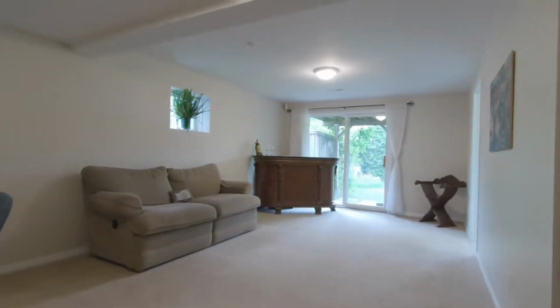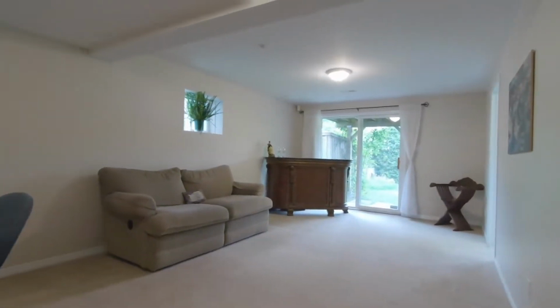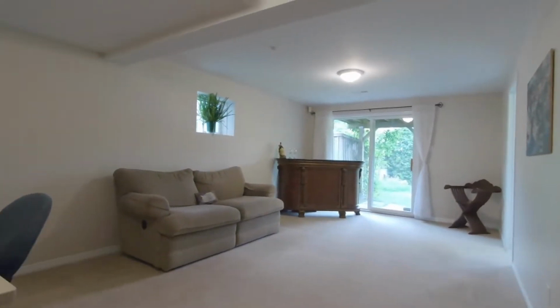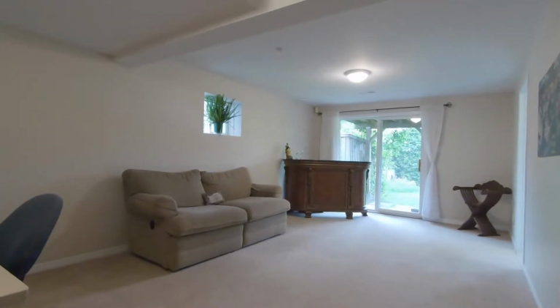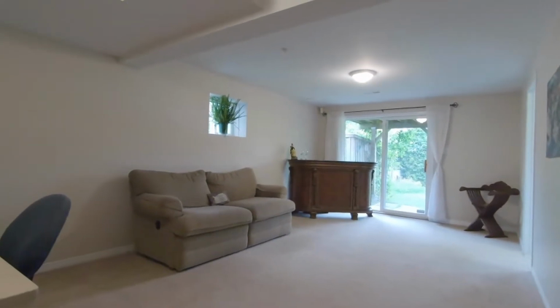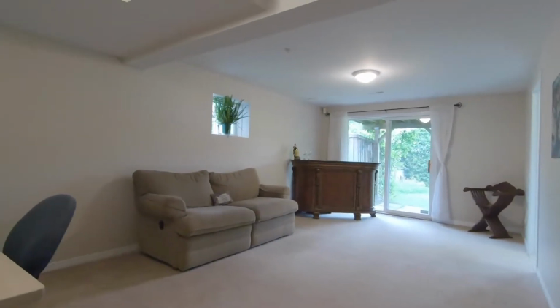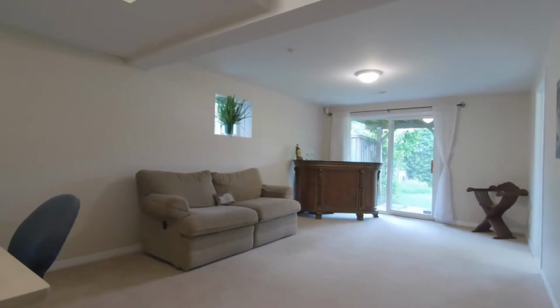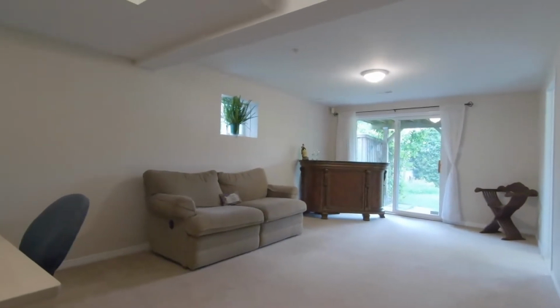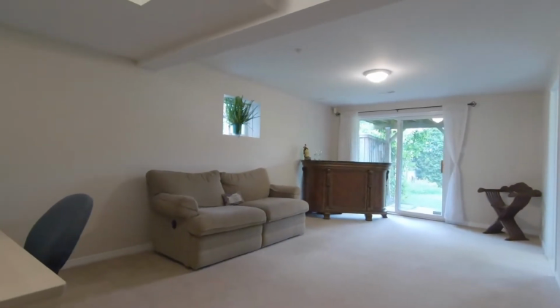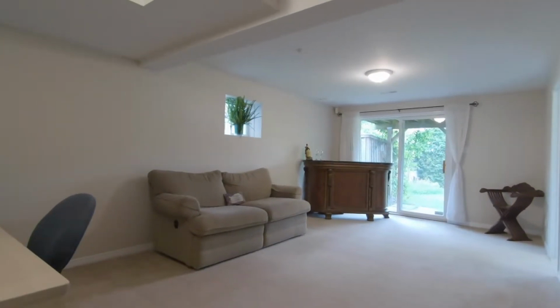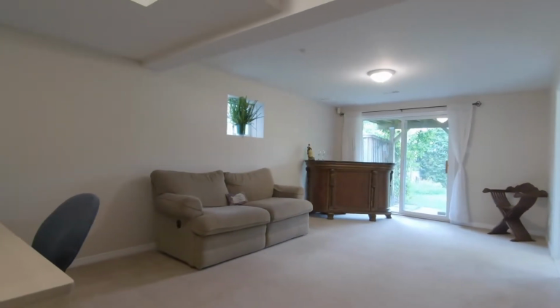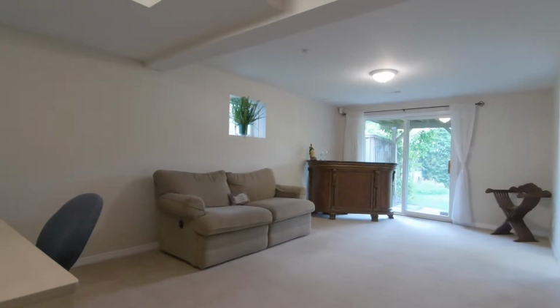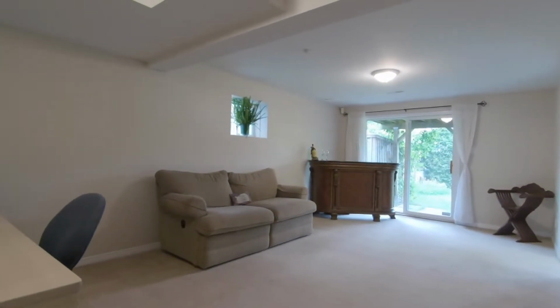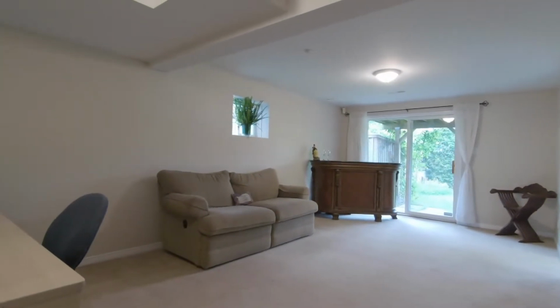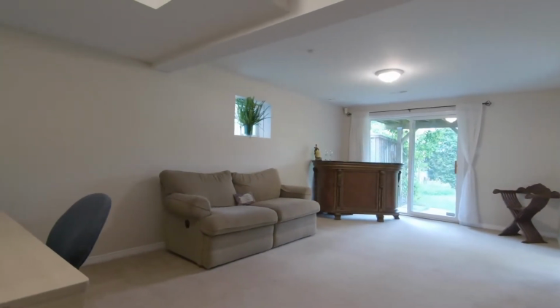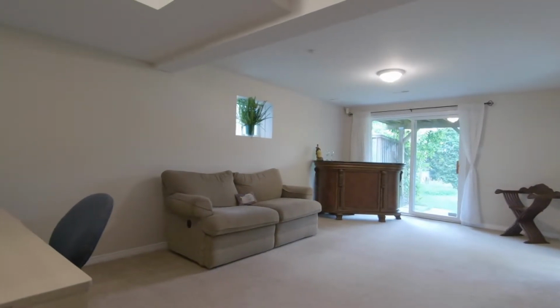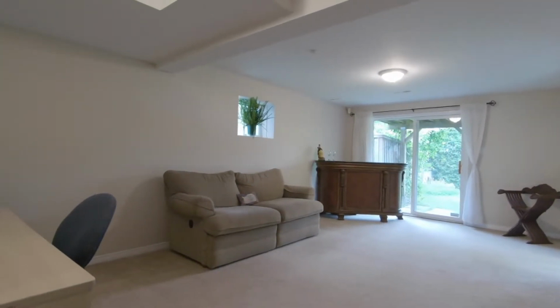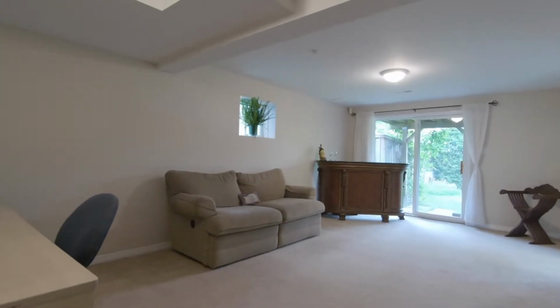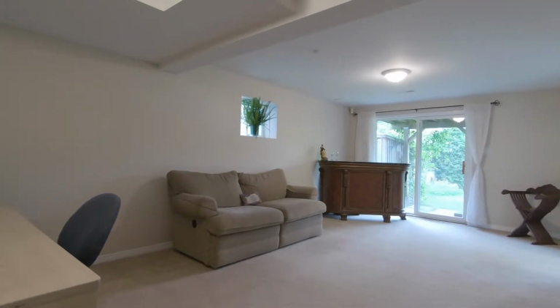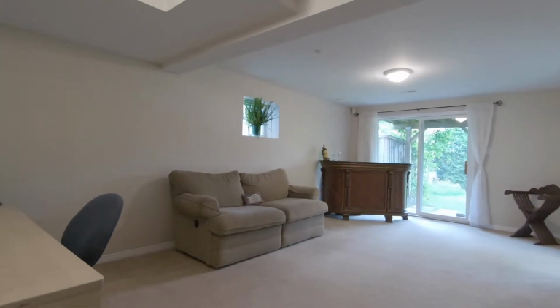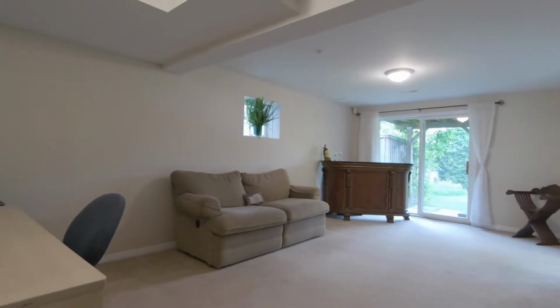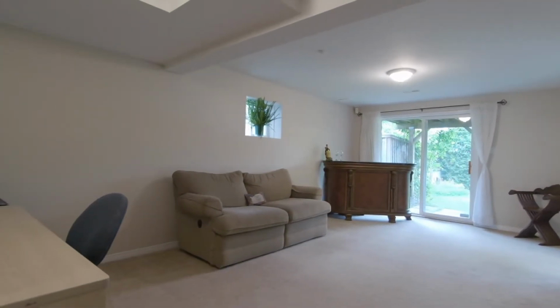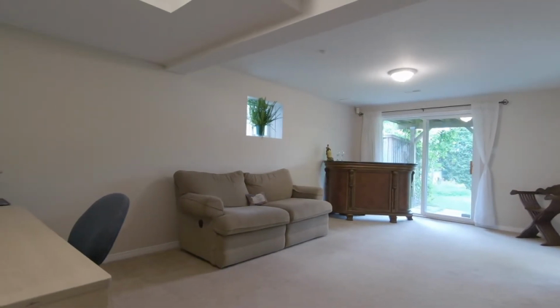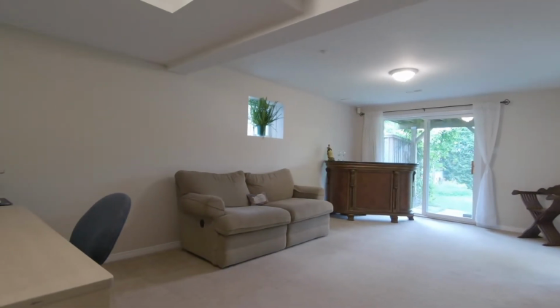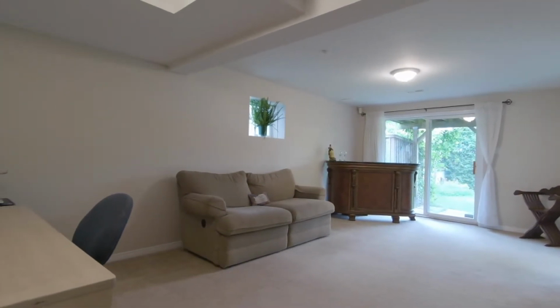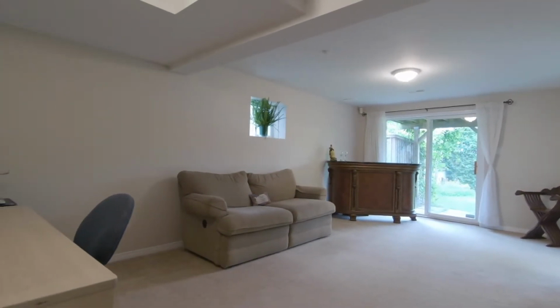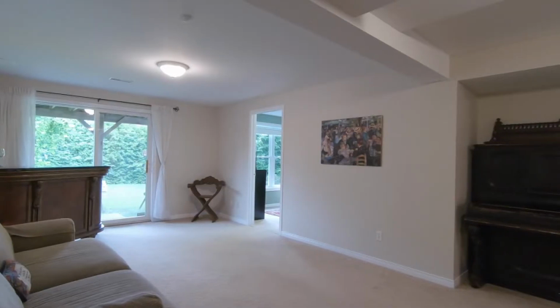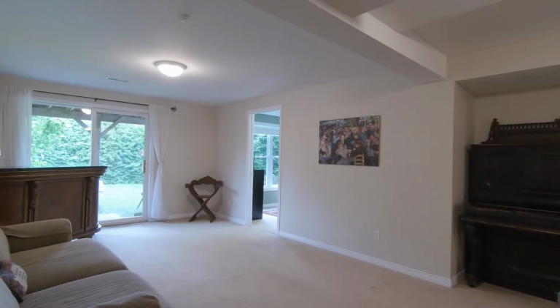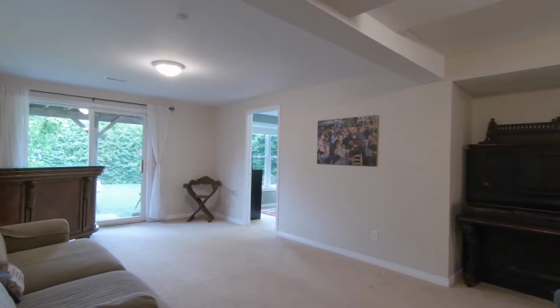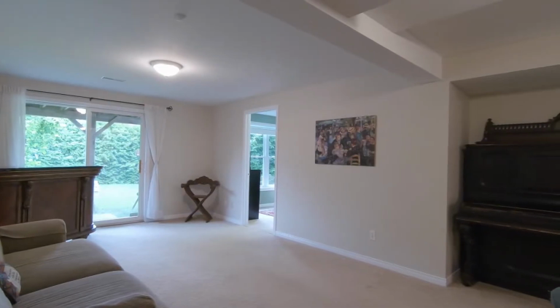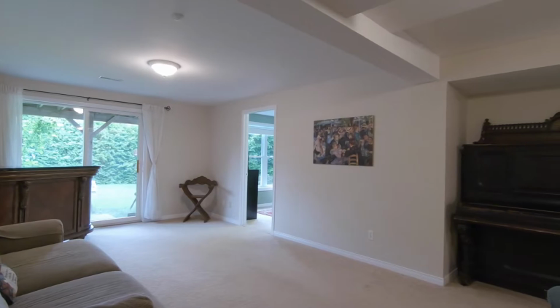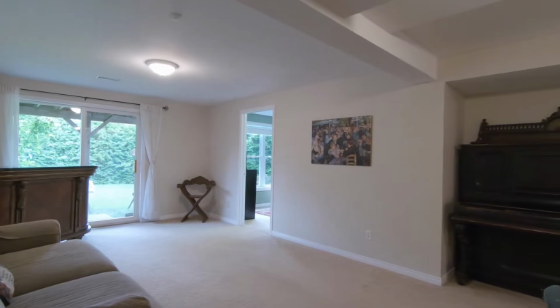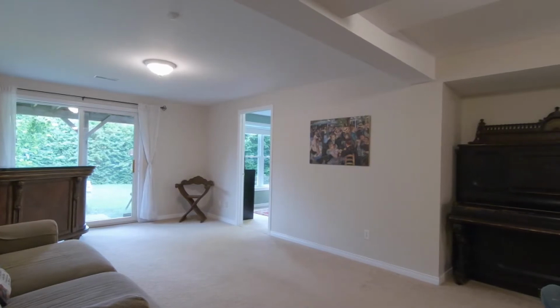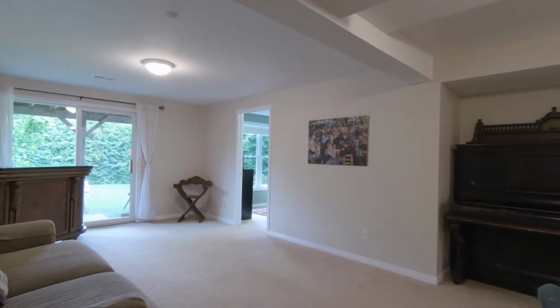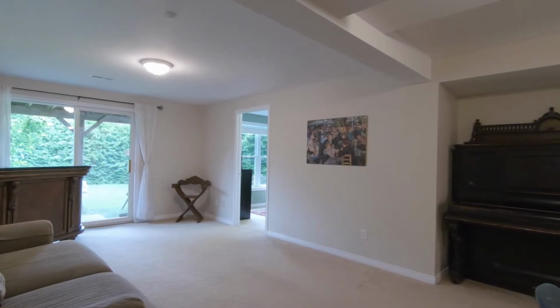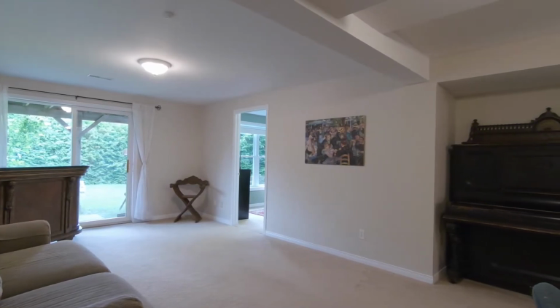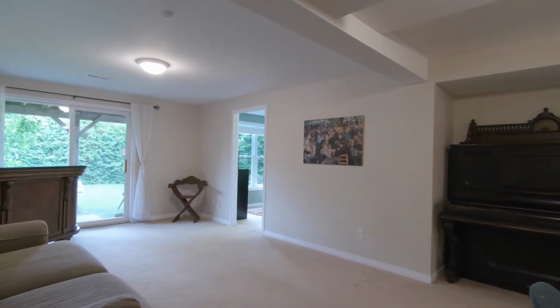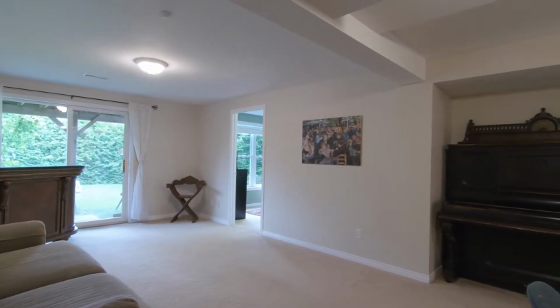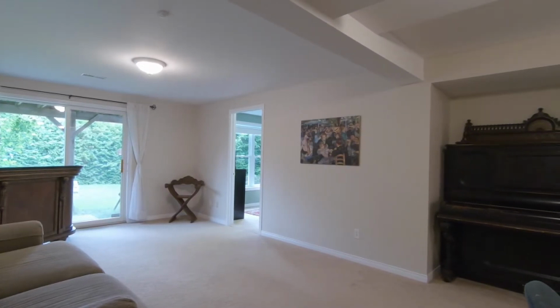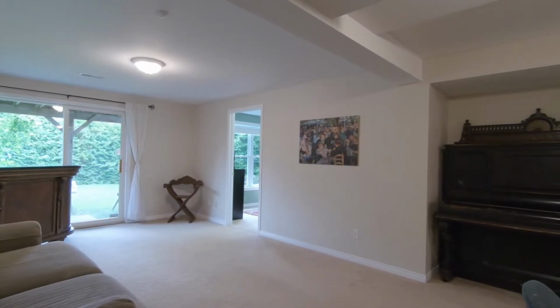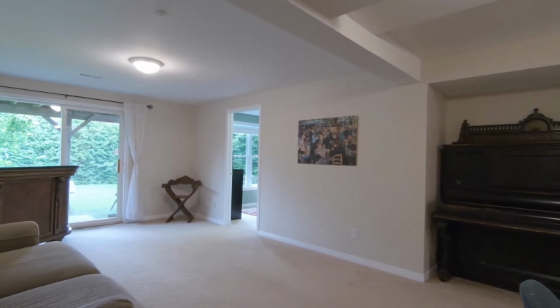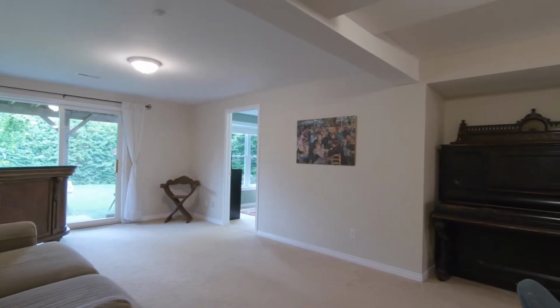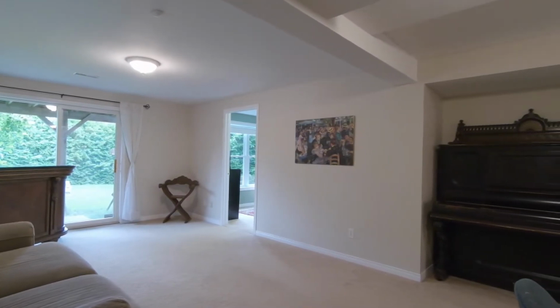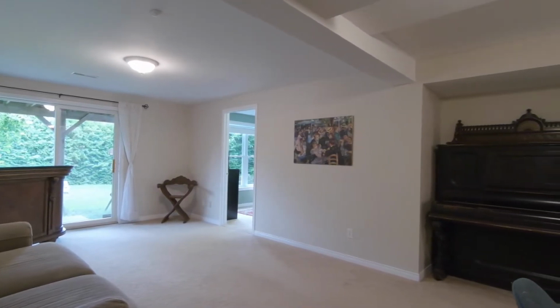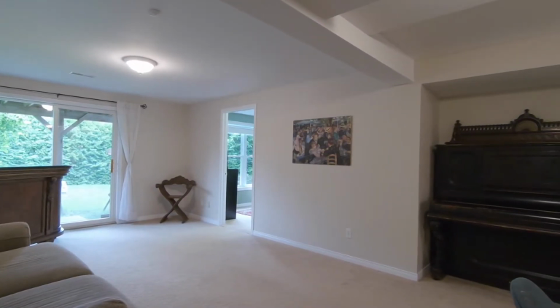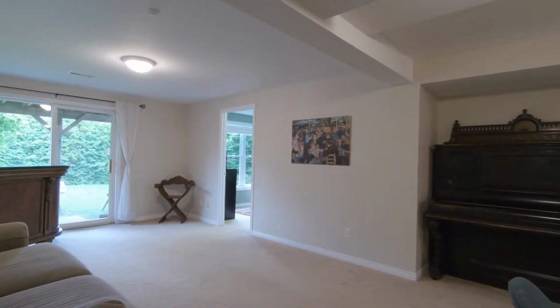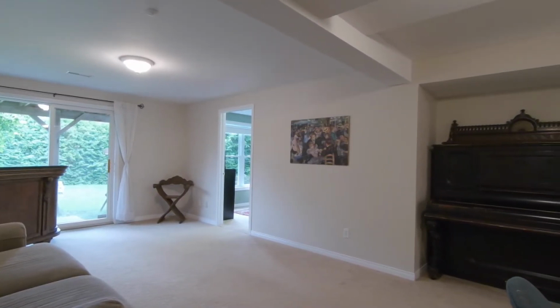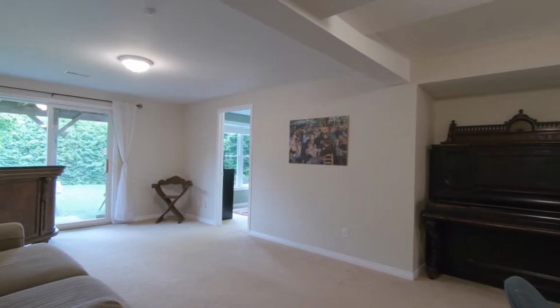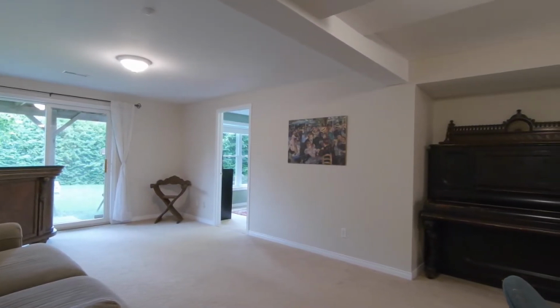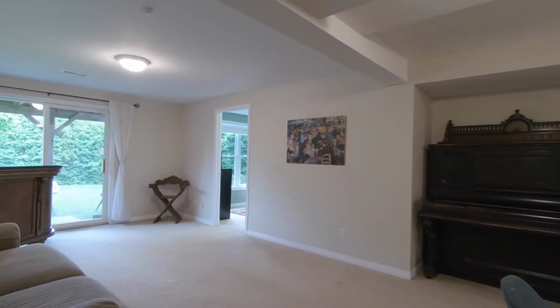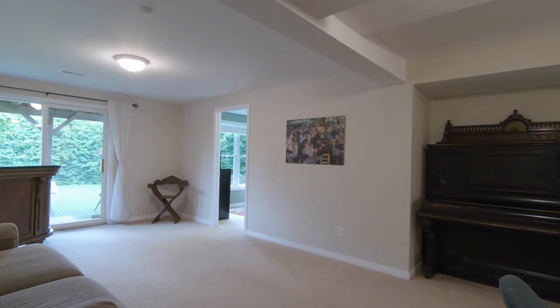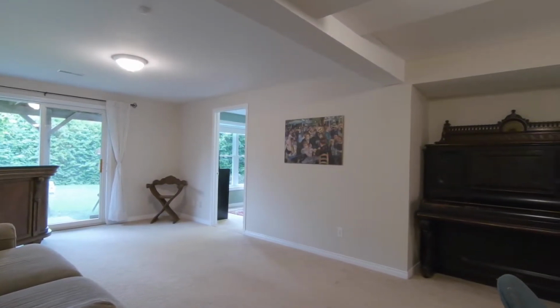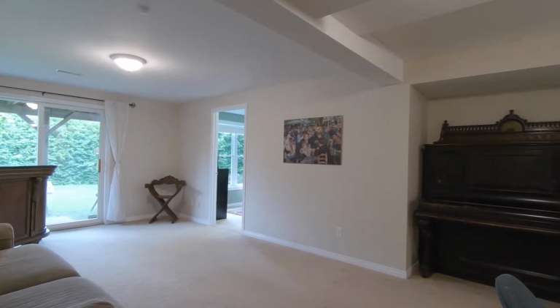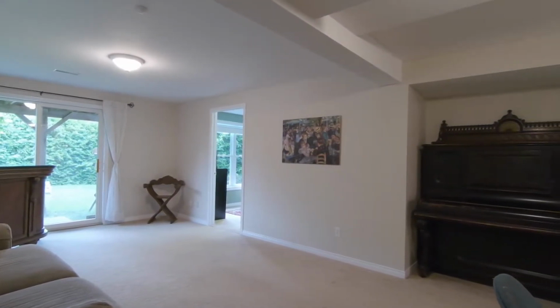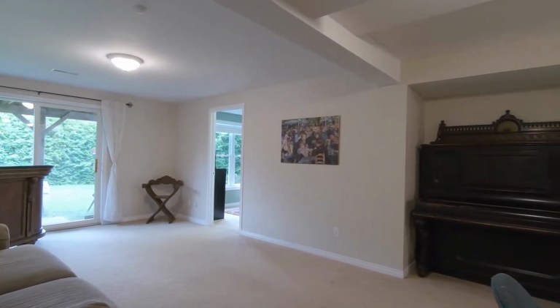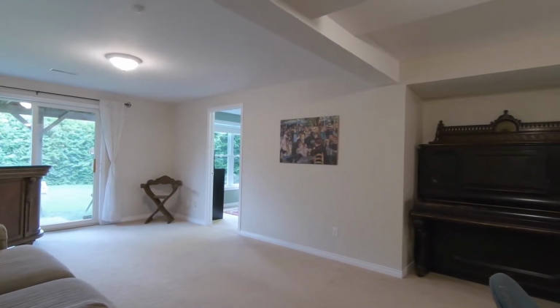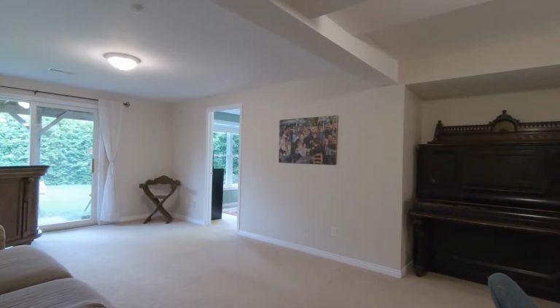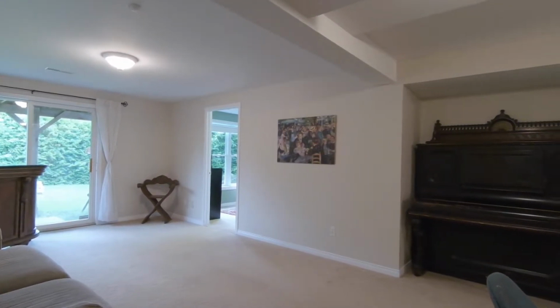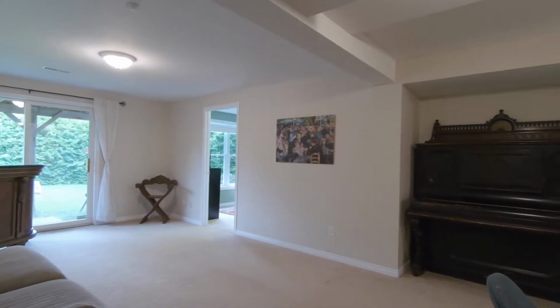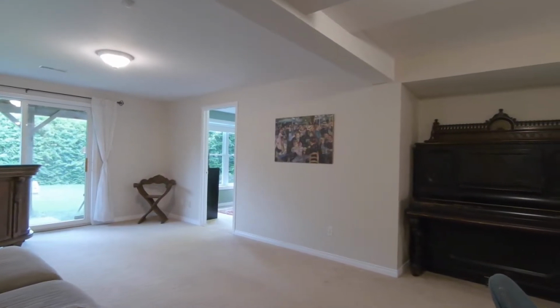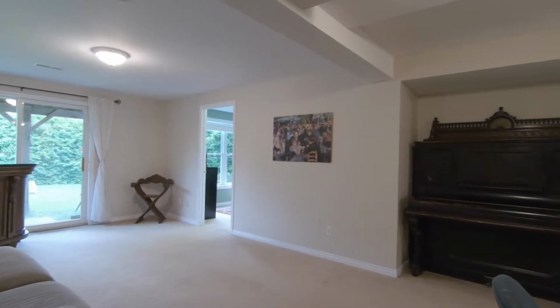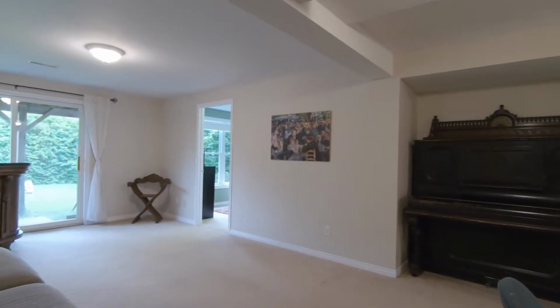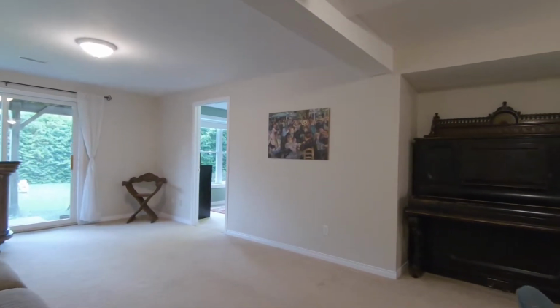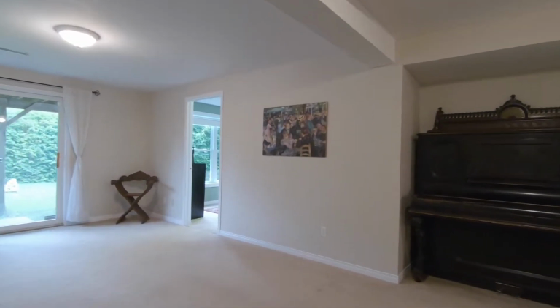This home has a great-sized basement that has been freshly painted with a walkout, a bedroom, an office, and a great living area.